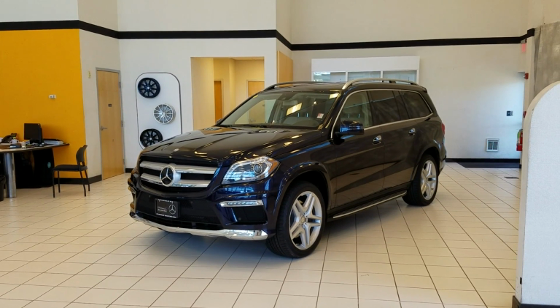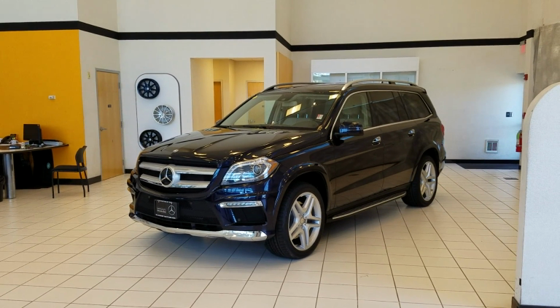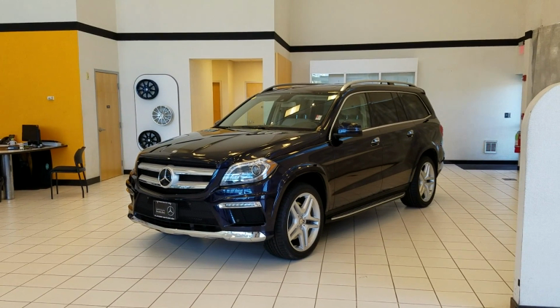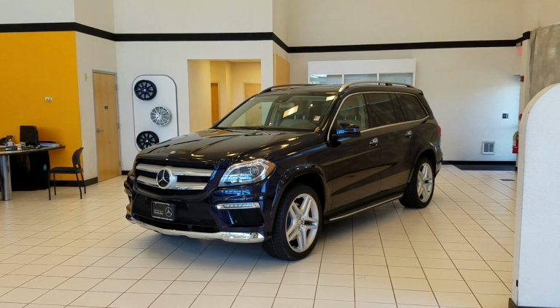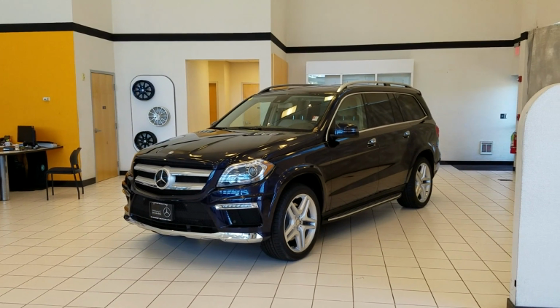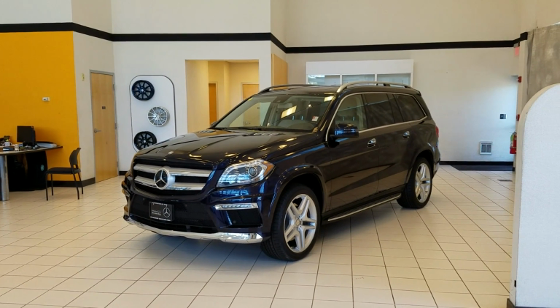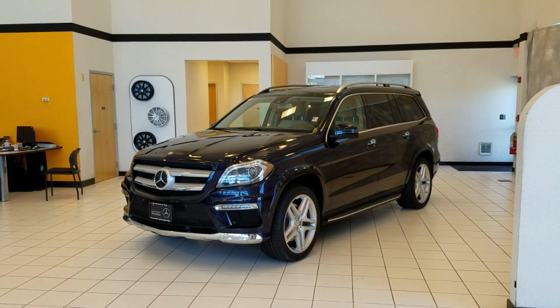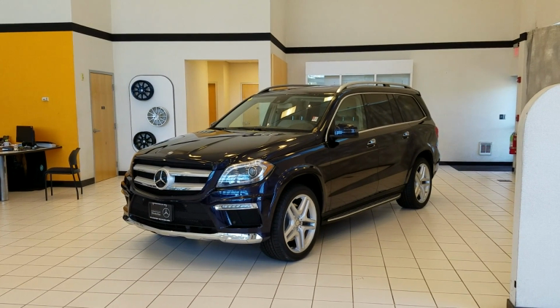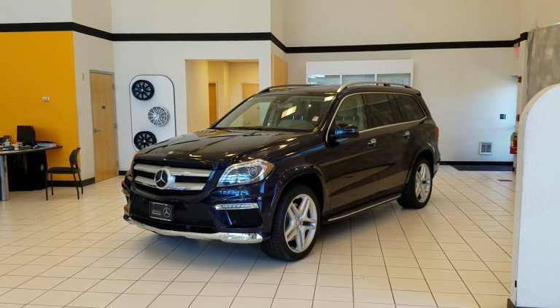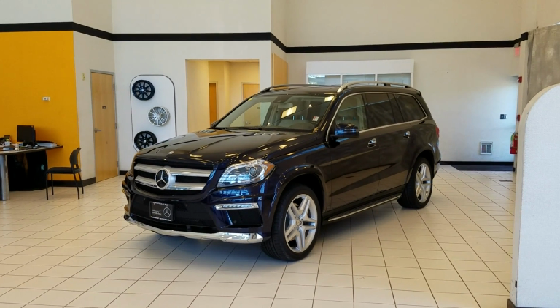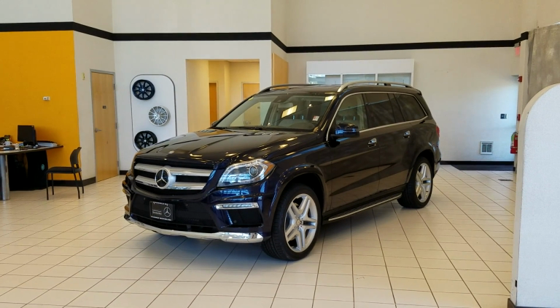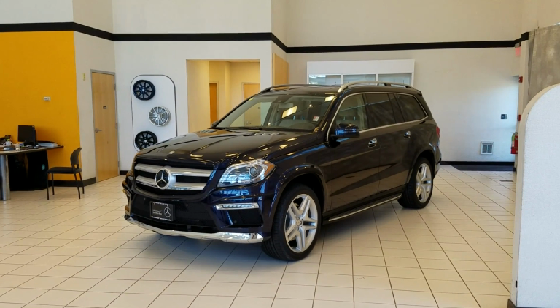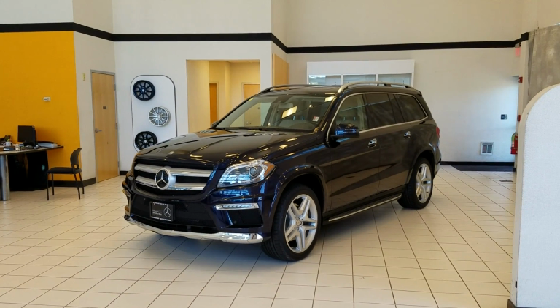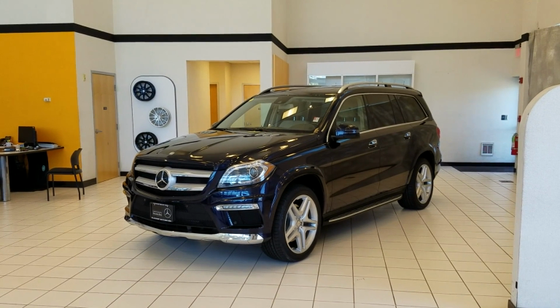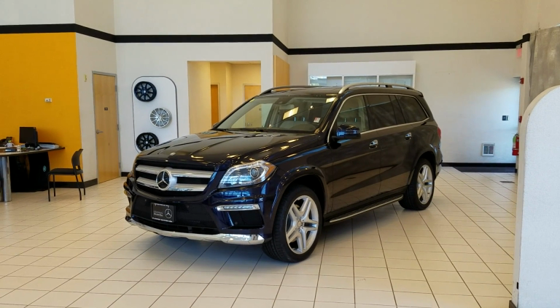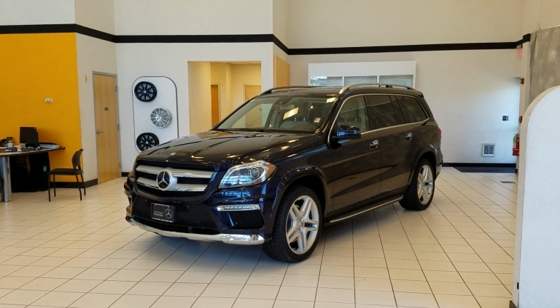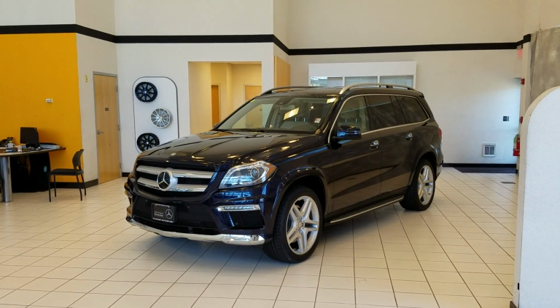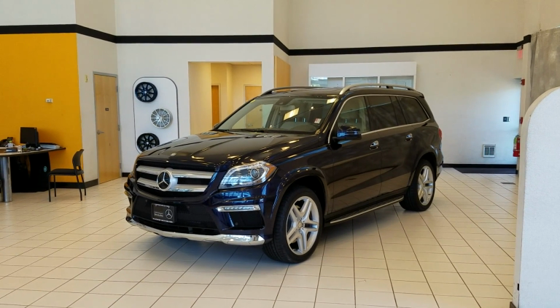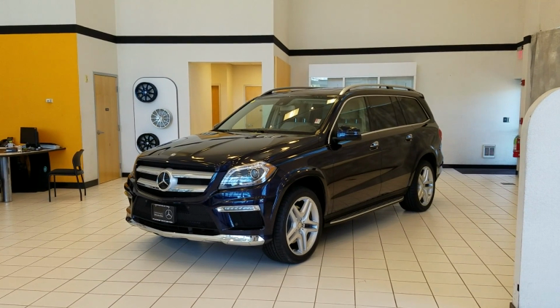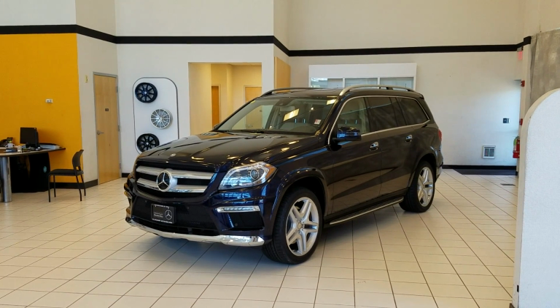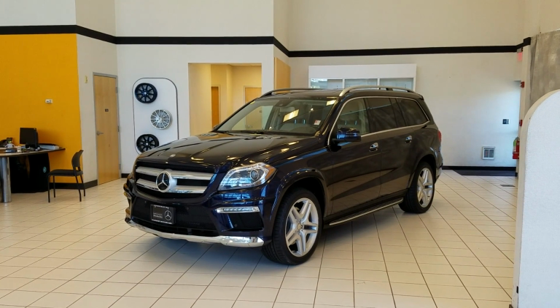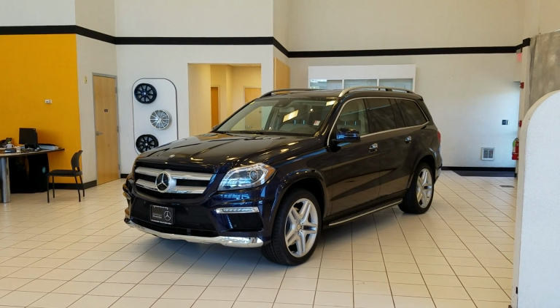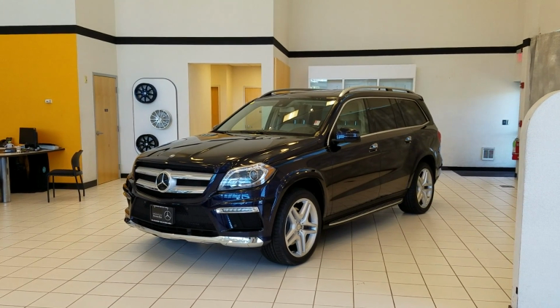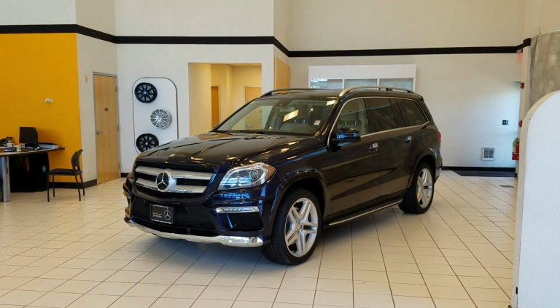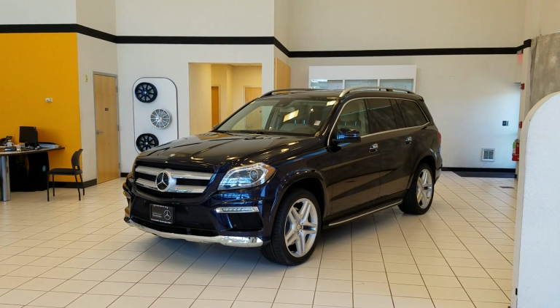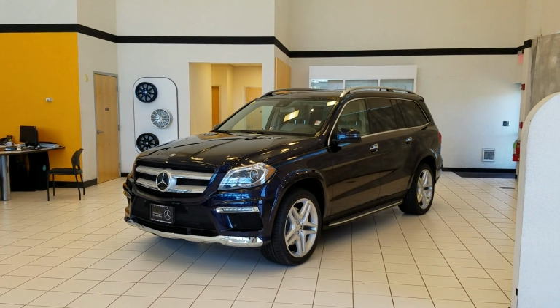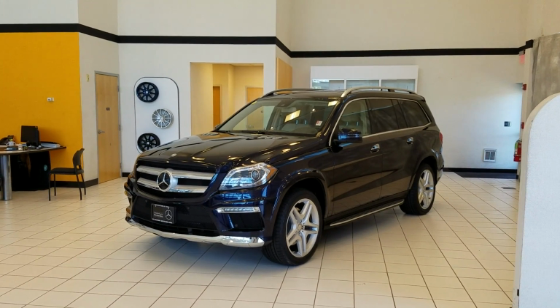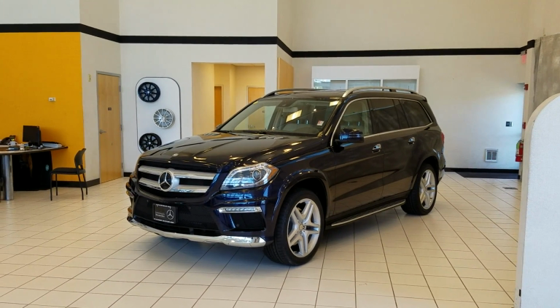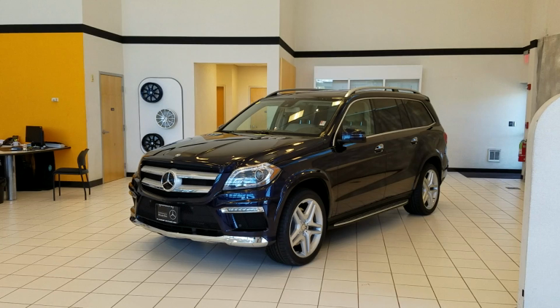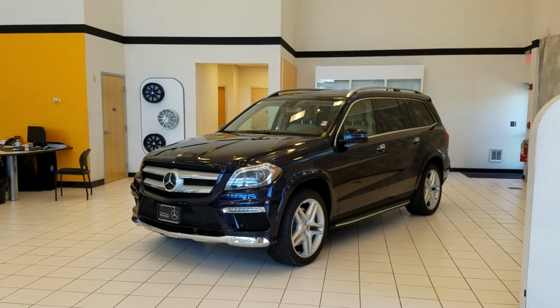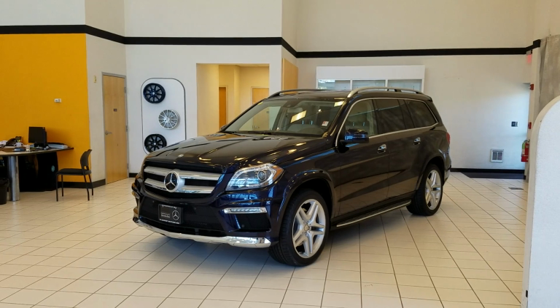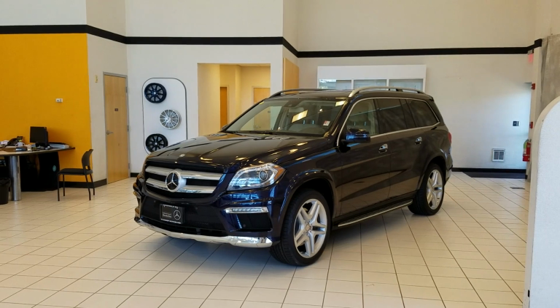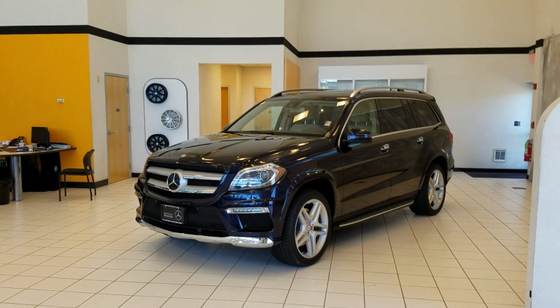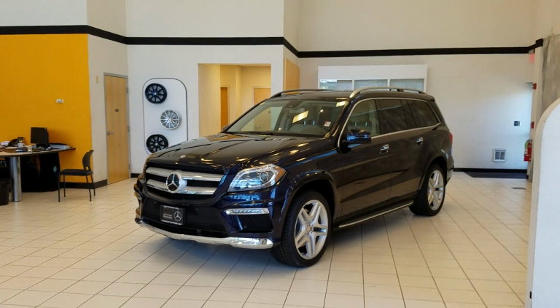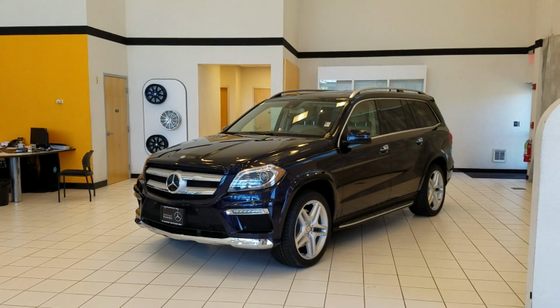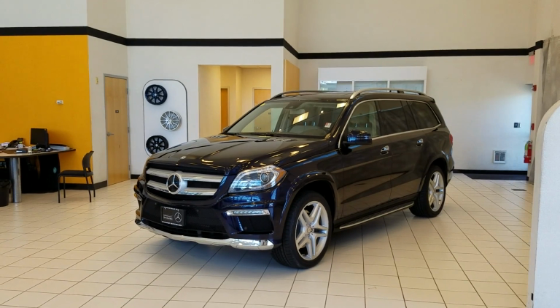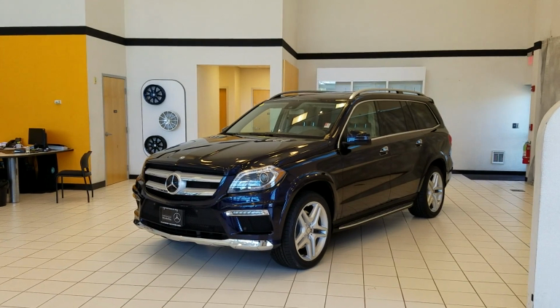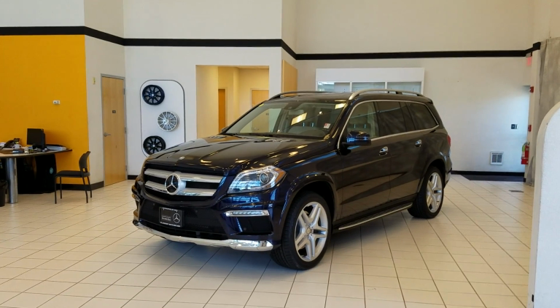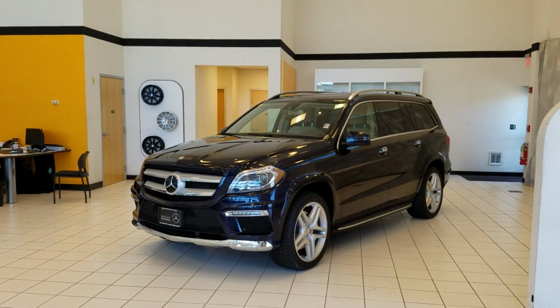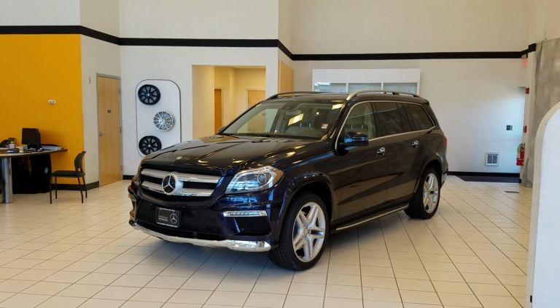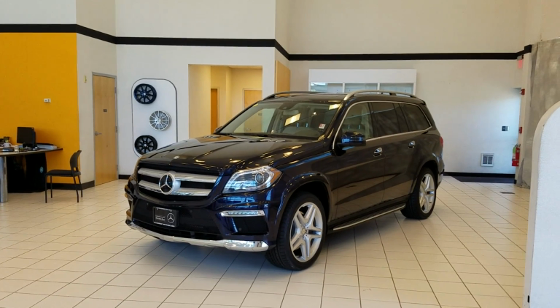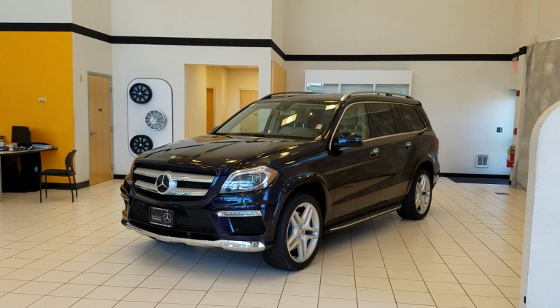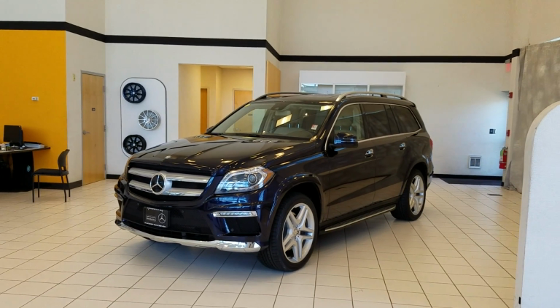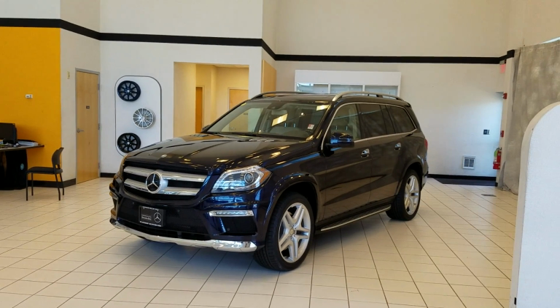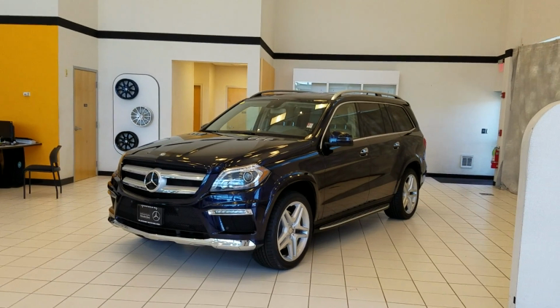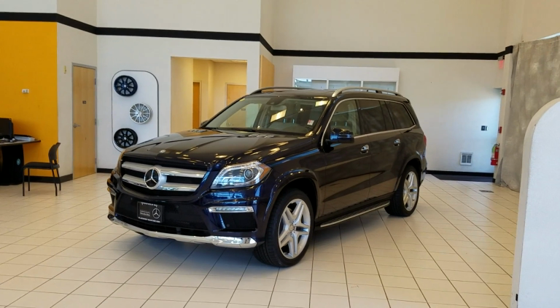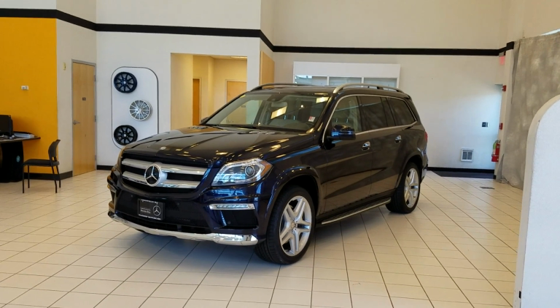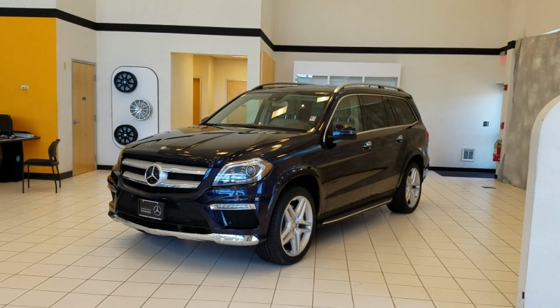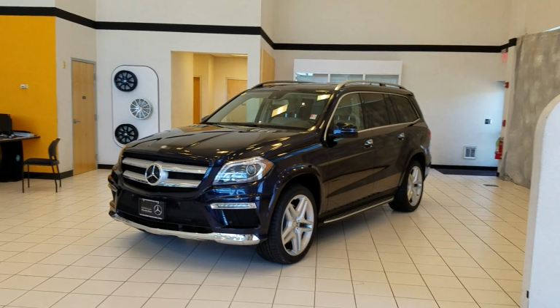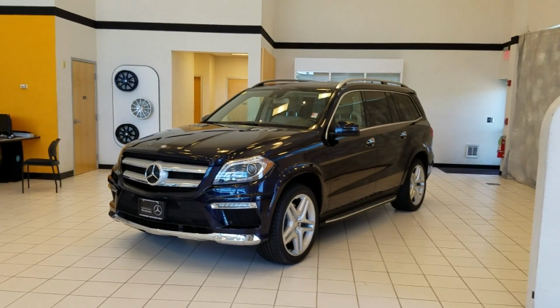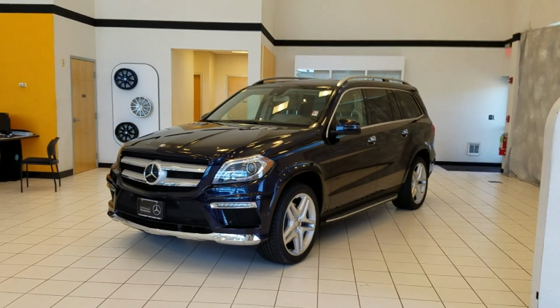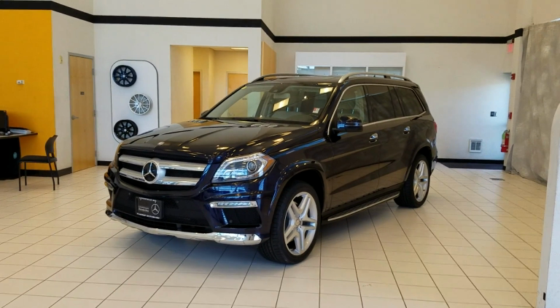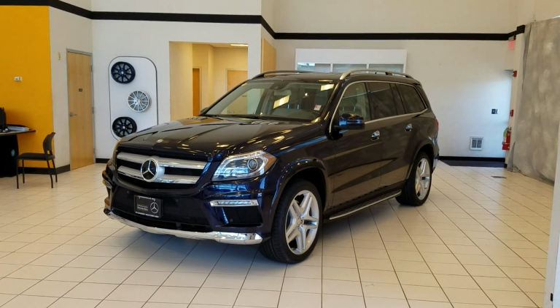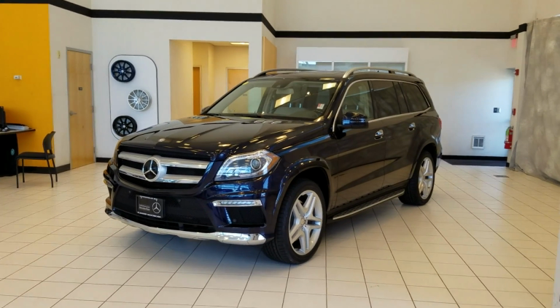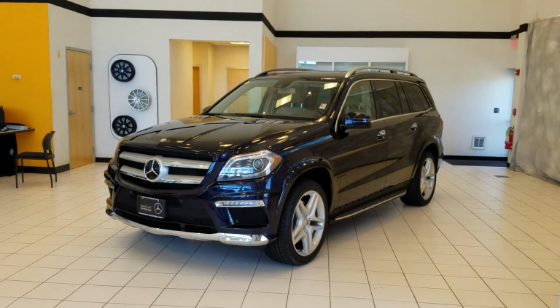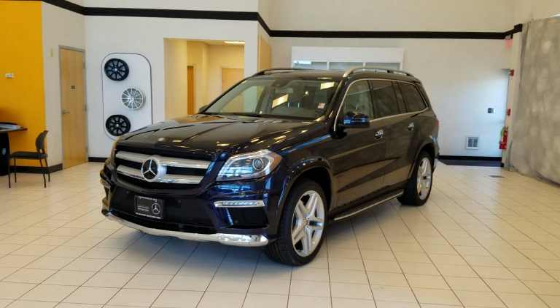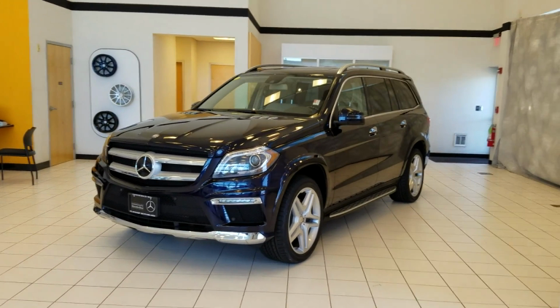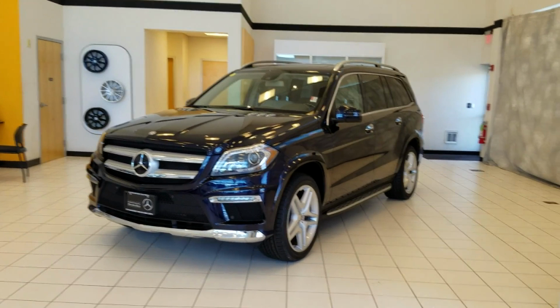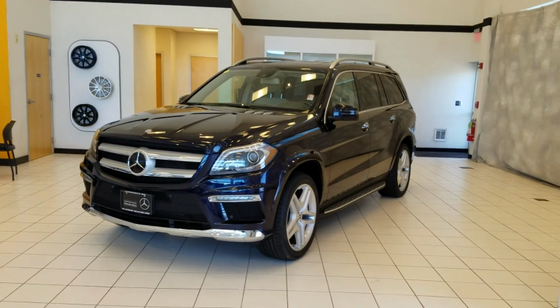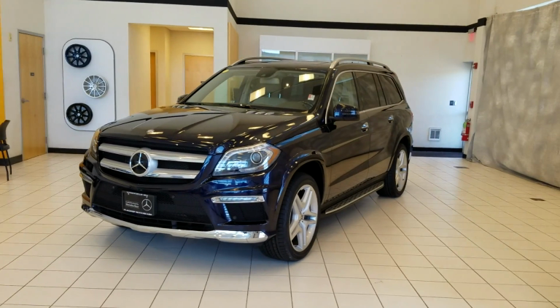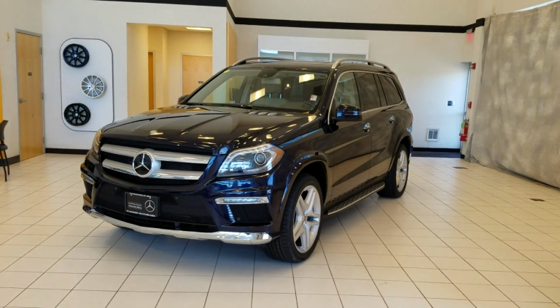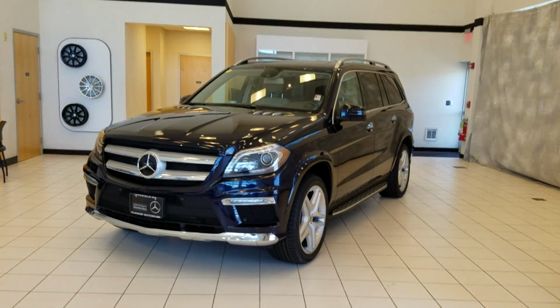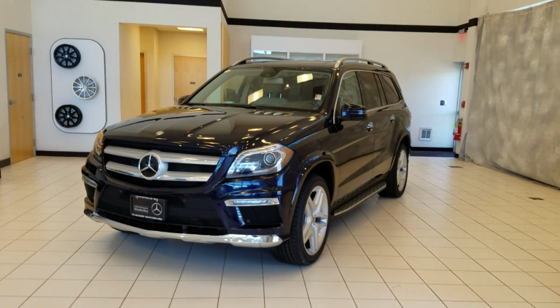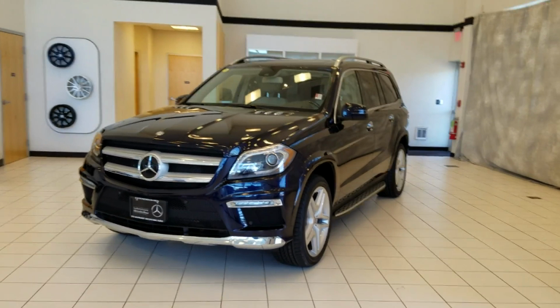Hello live, this is Mike over at Flagship with the 2014 GL550 you're looking into. We'll do a quick walk around the outside, then take you inside.